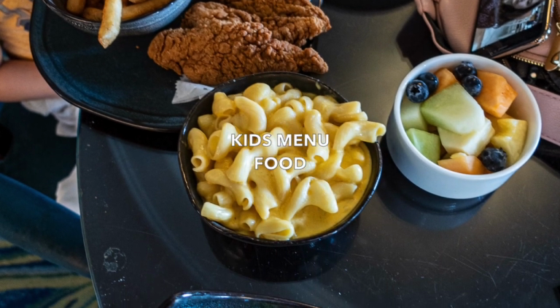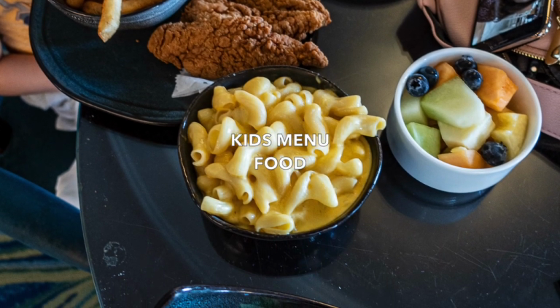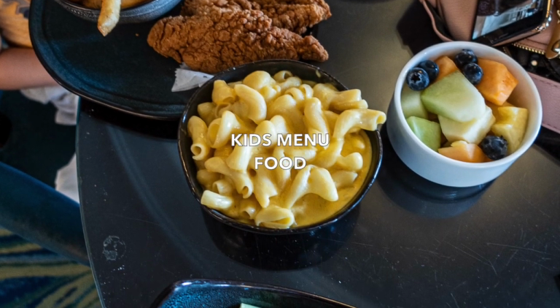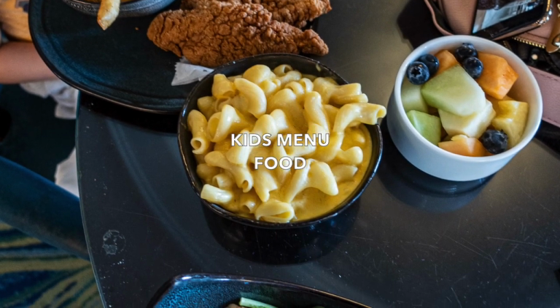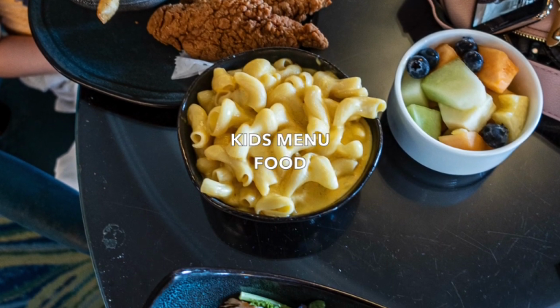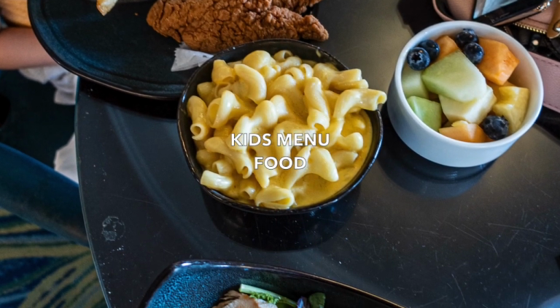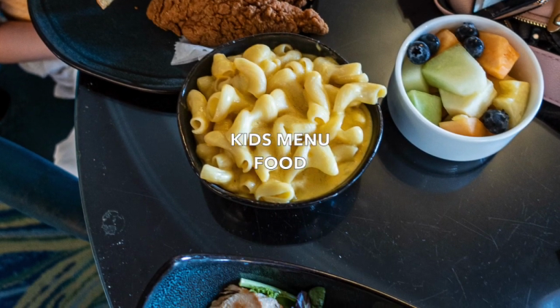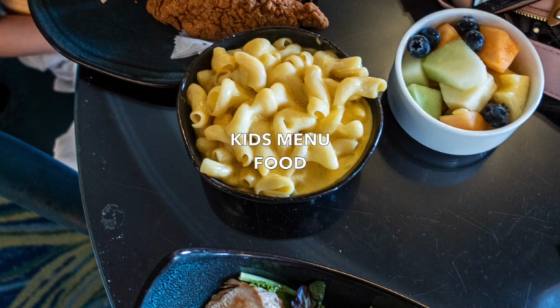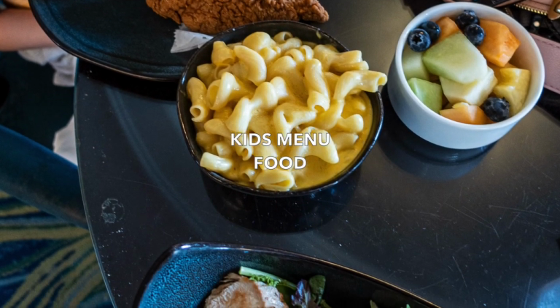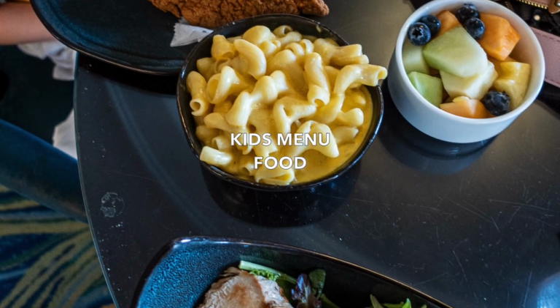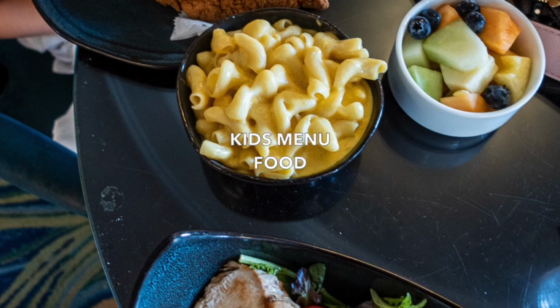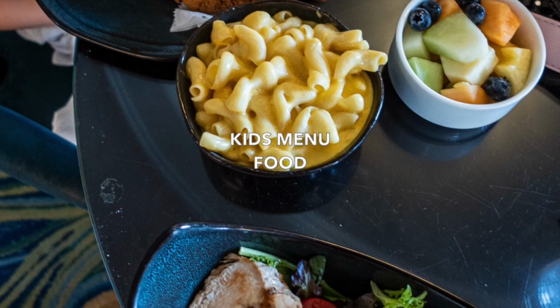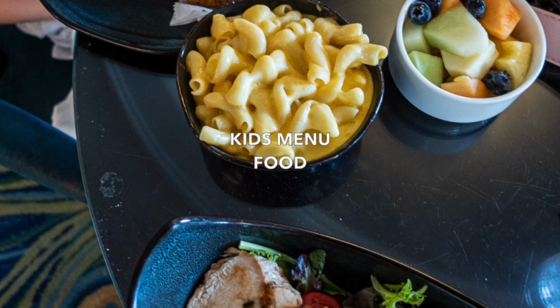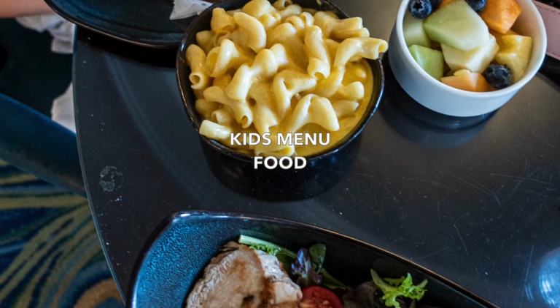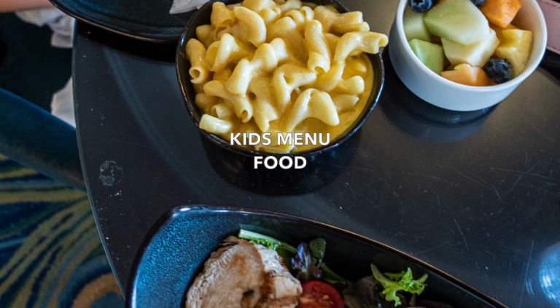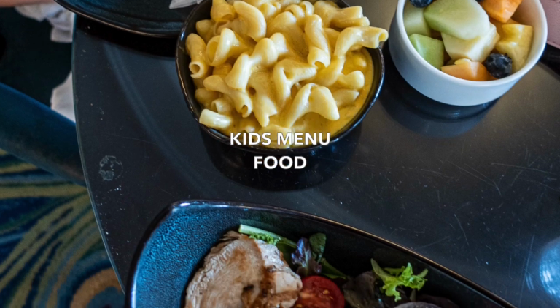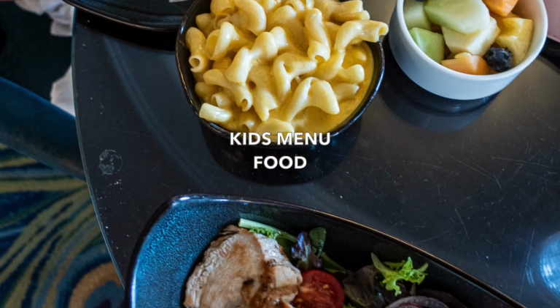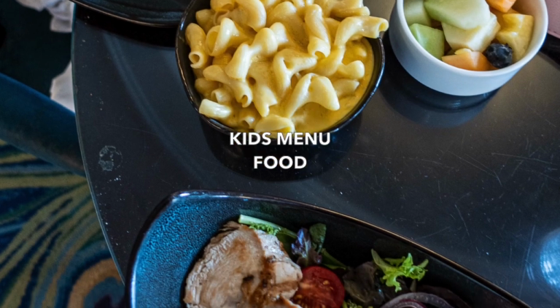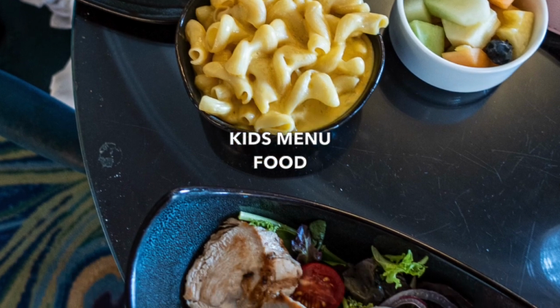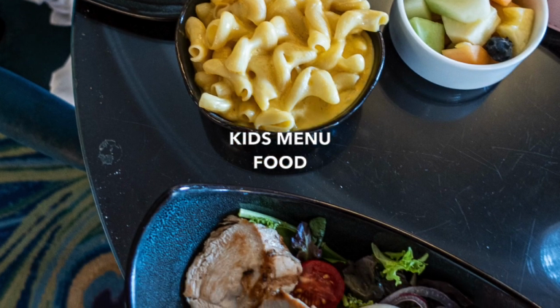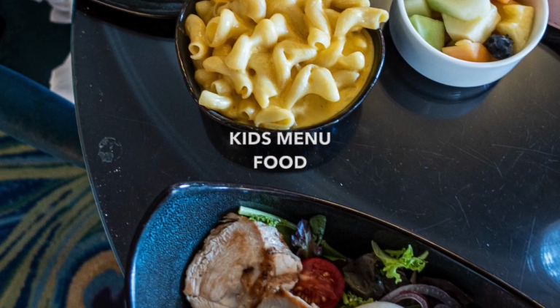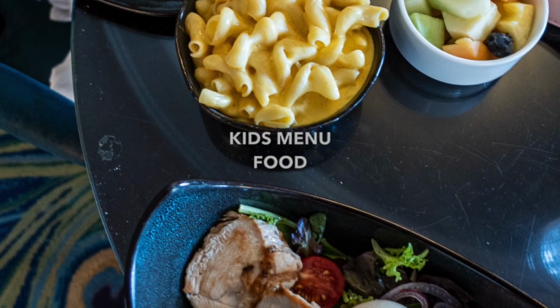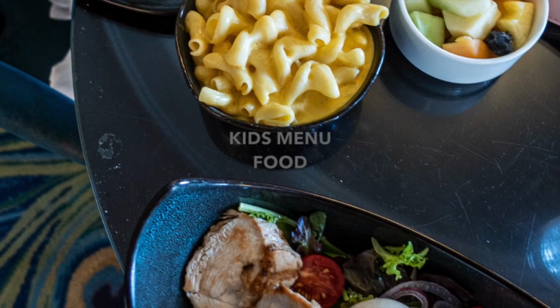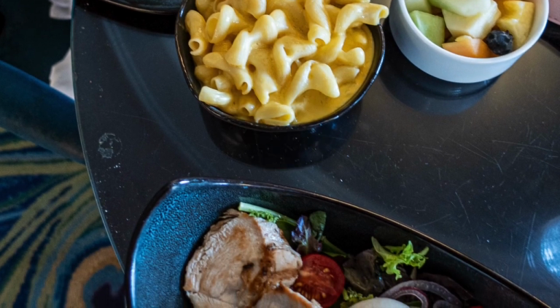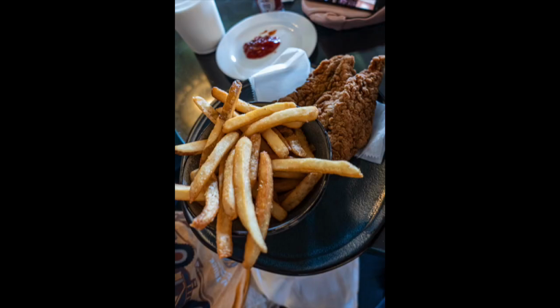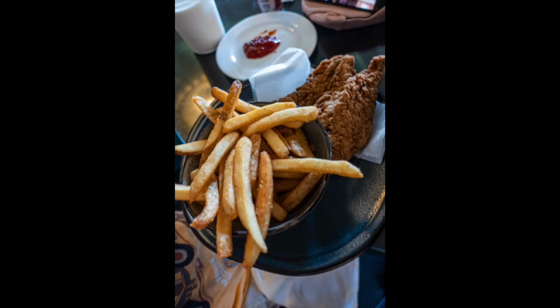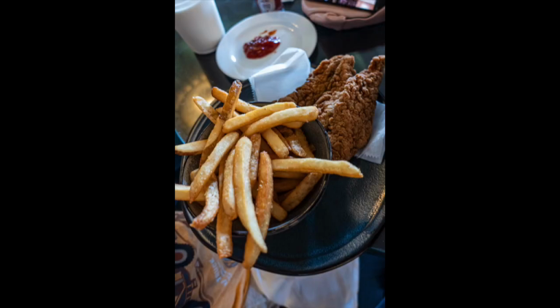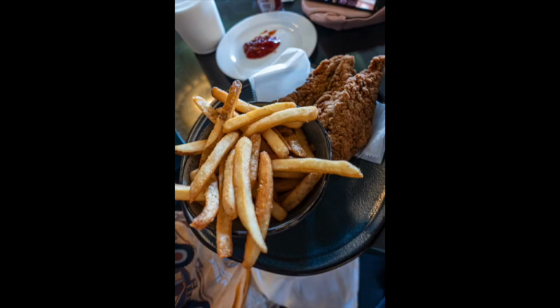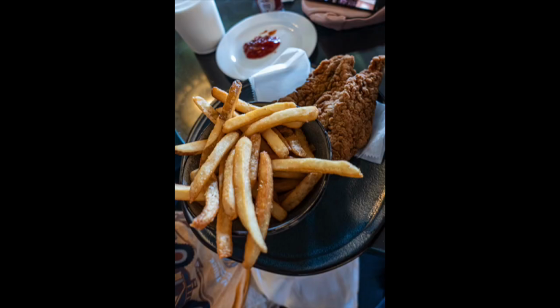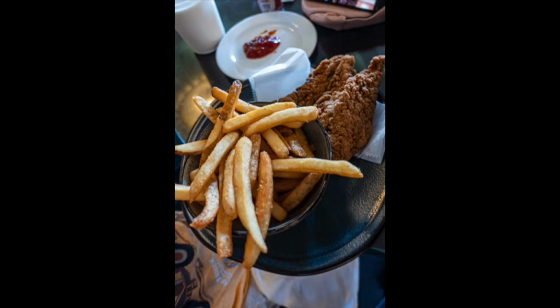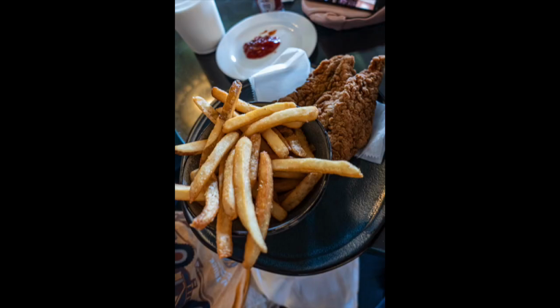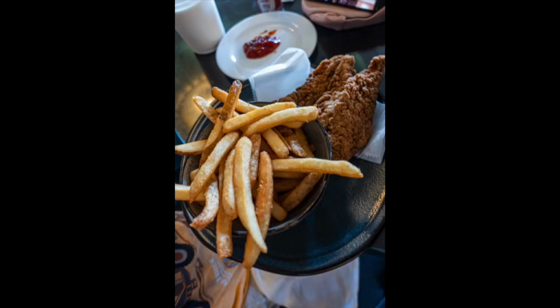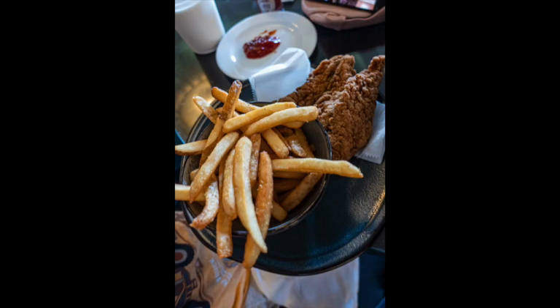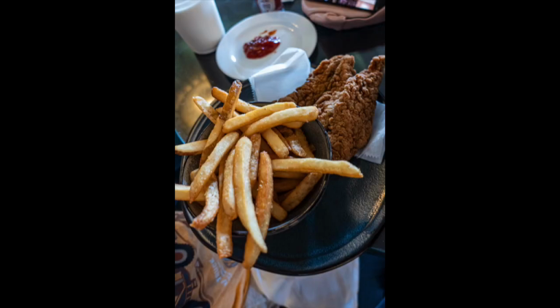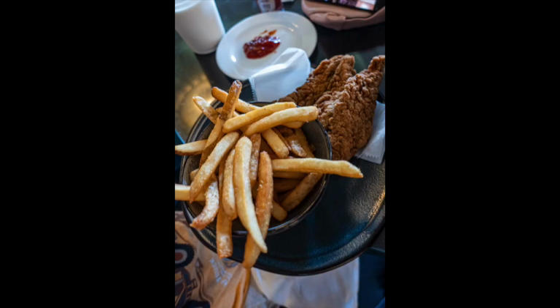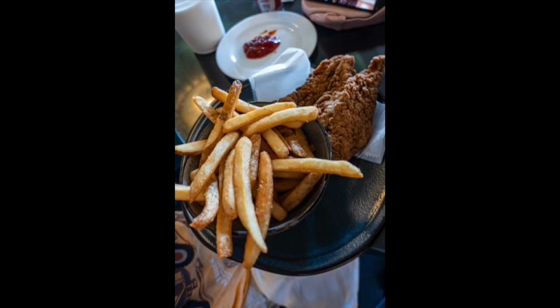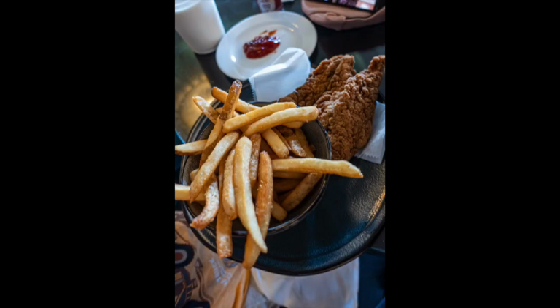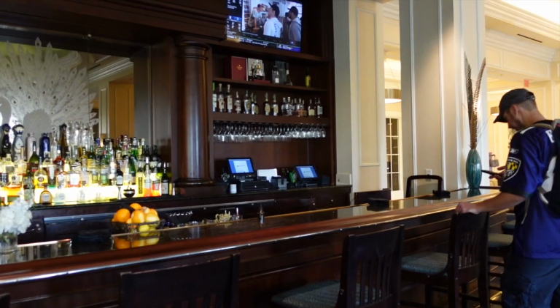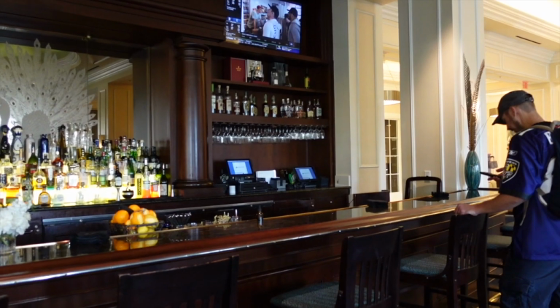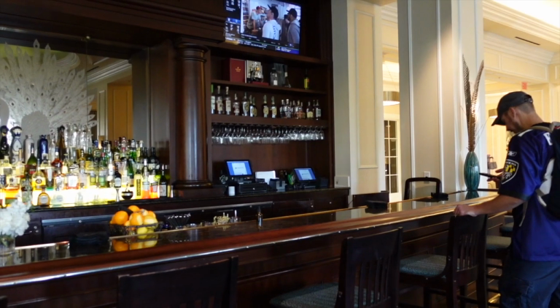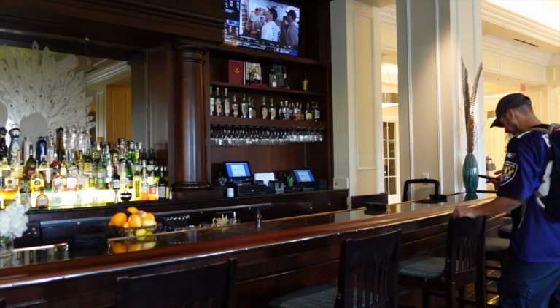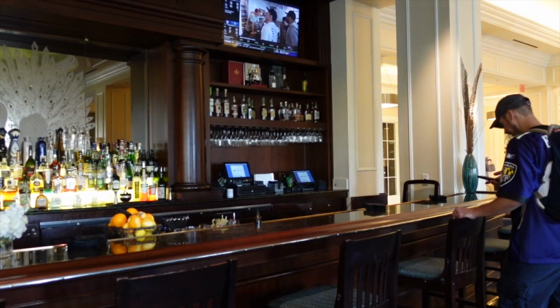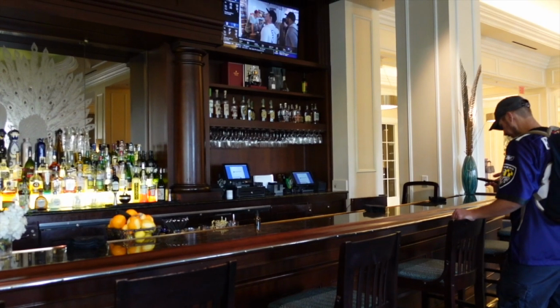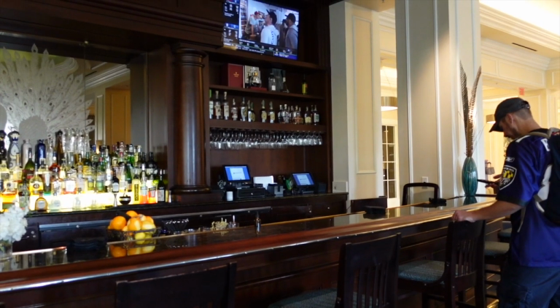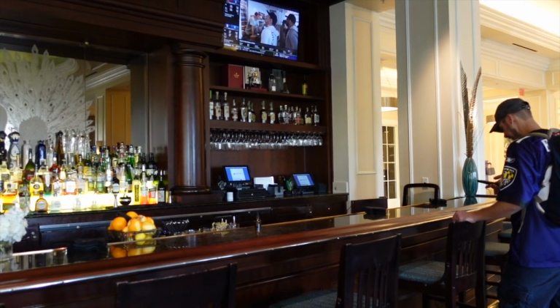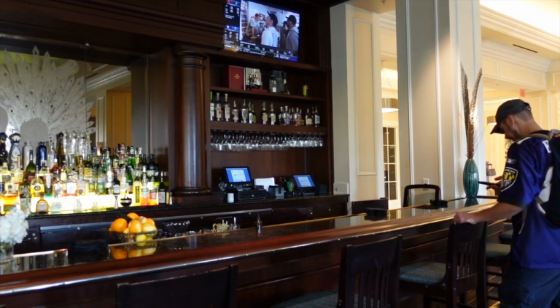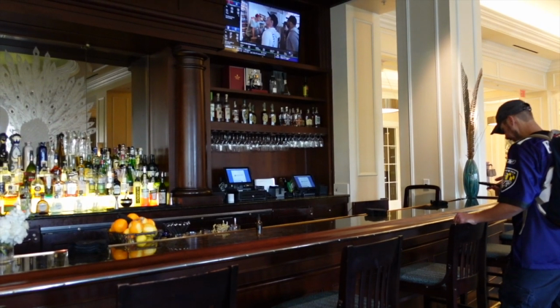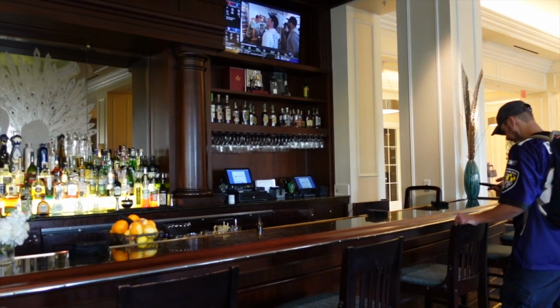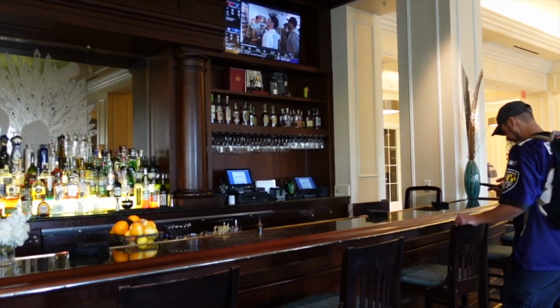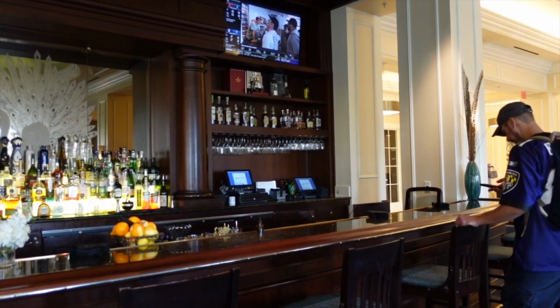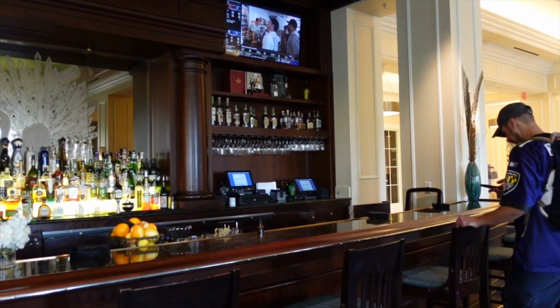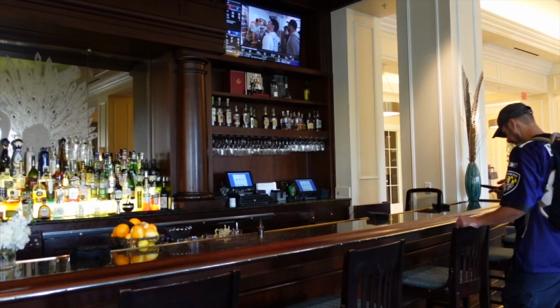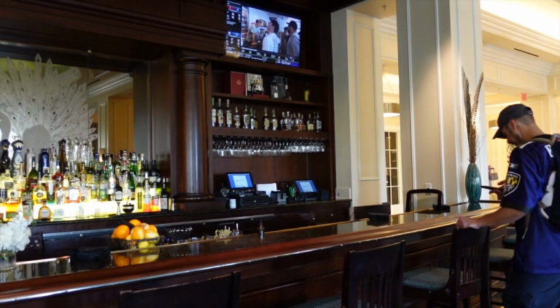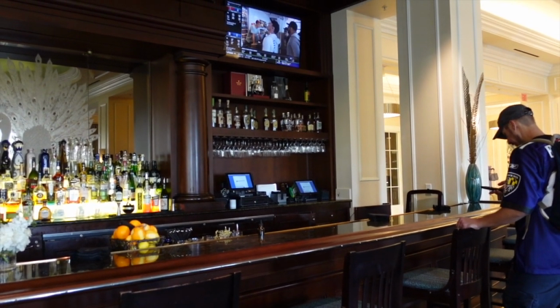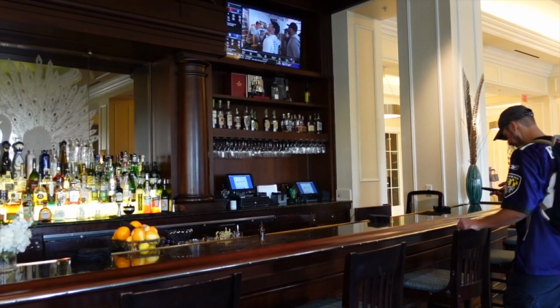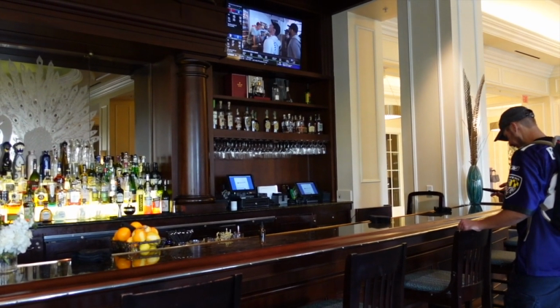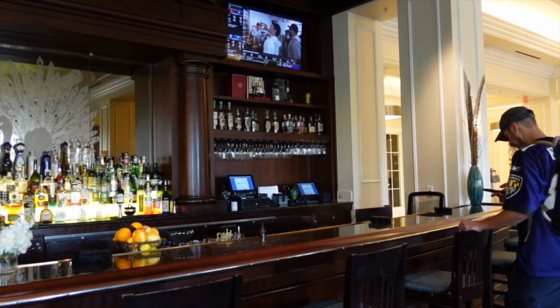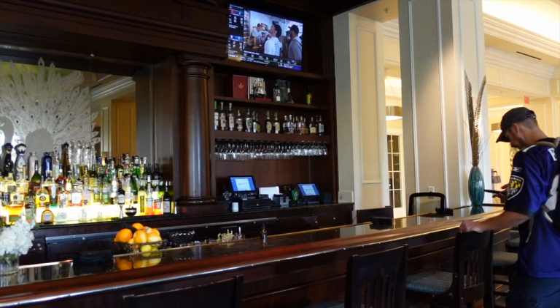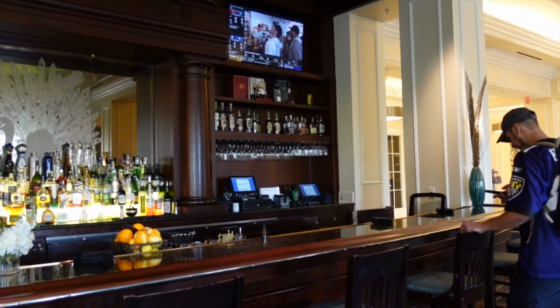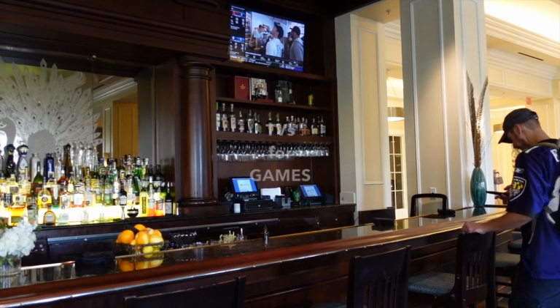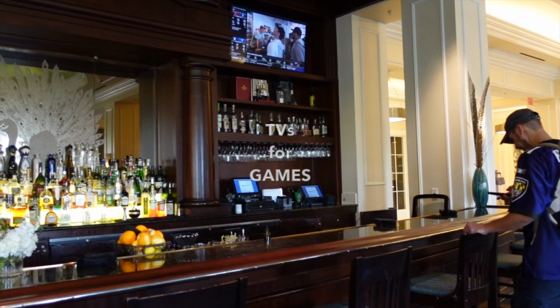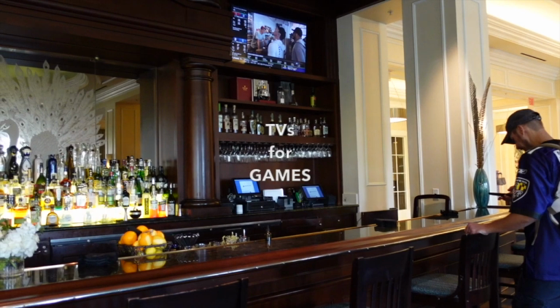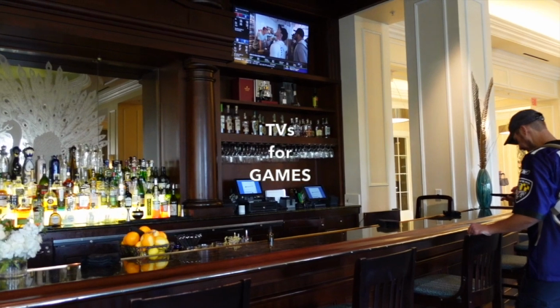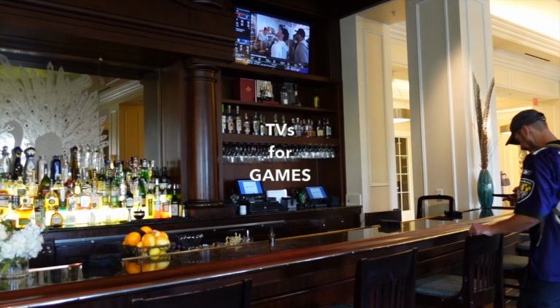My husband really enjoyed having TVs to watch football games. They had plenty of beers and cocktails on the menu.